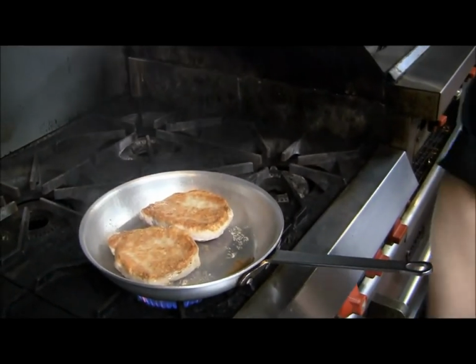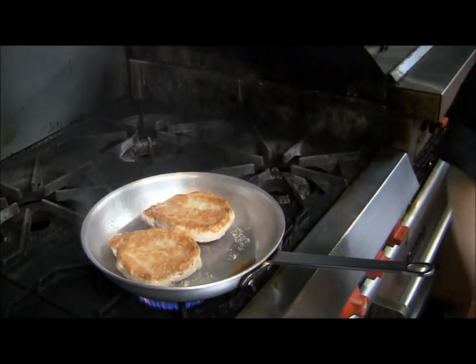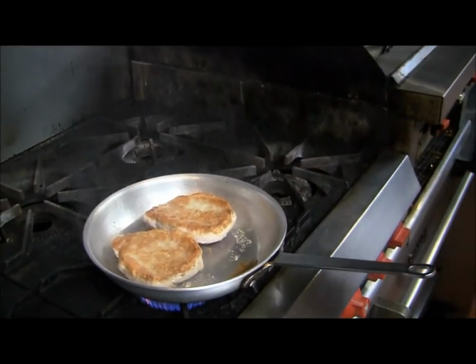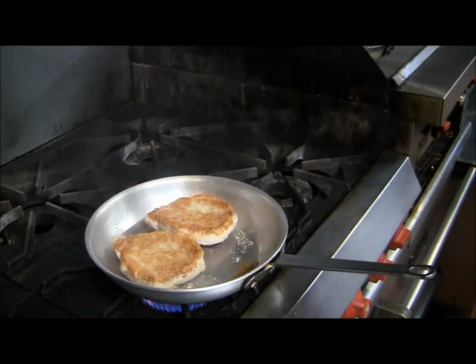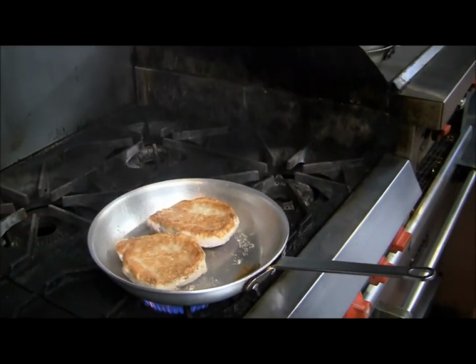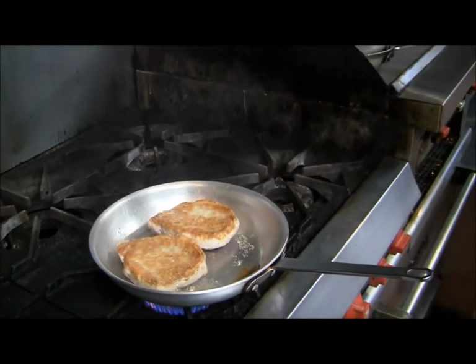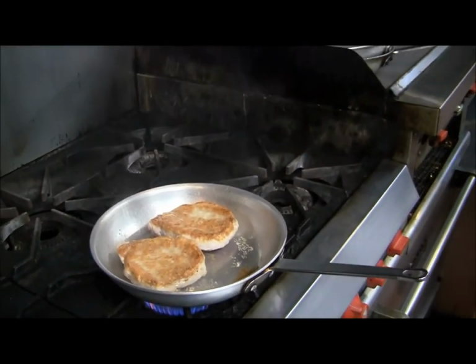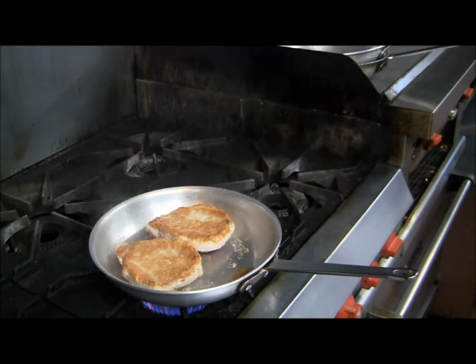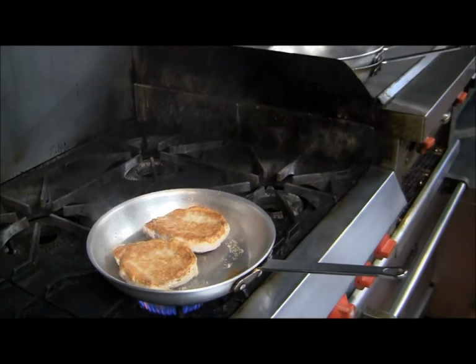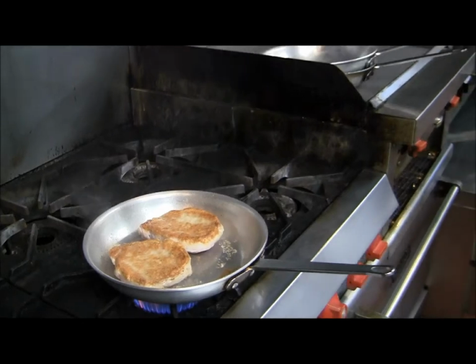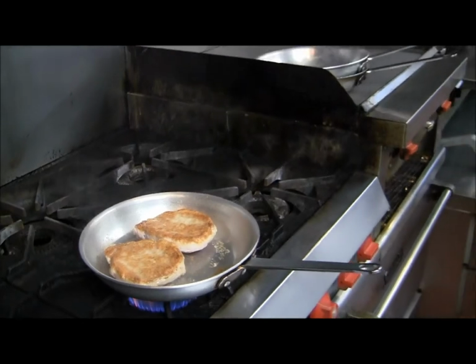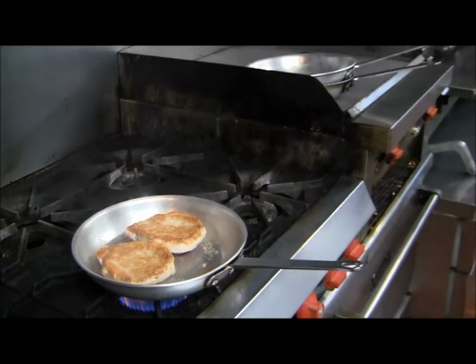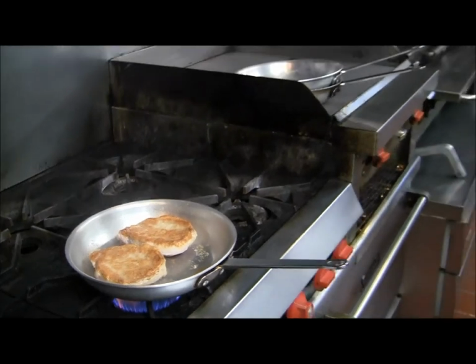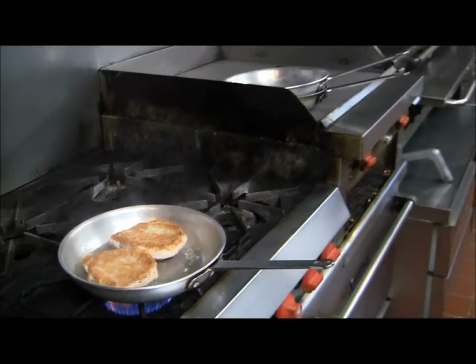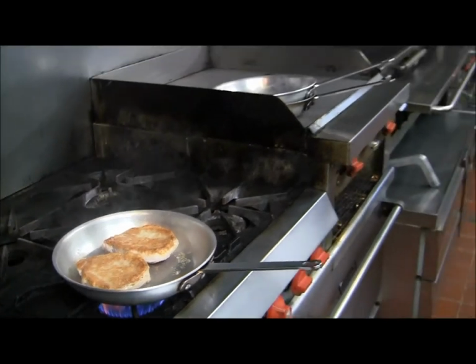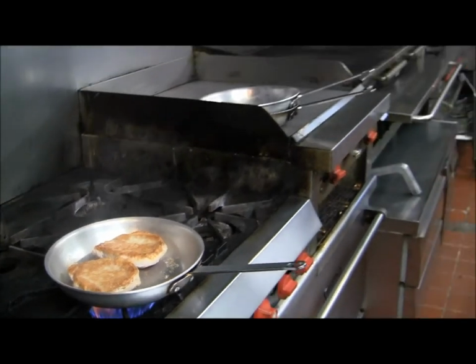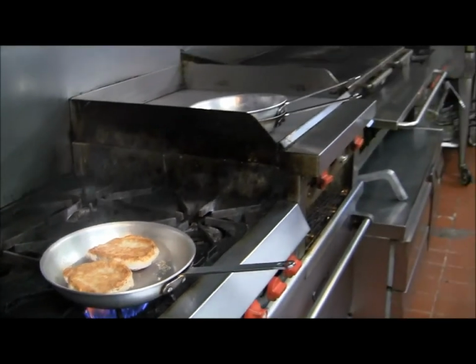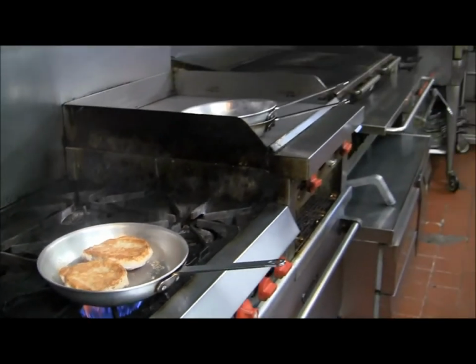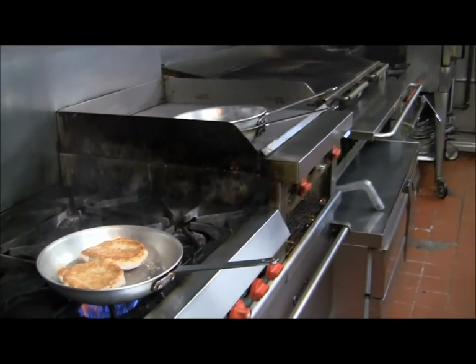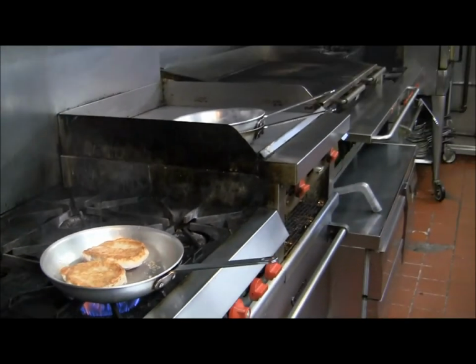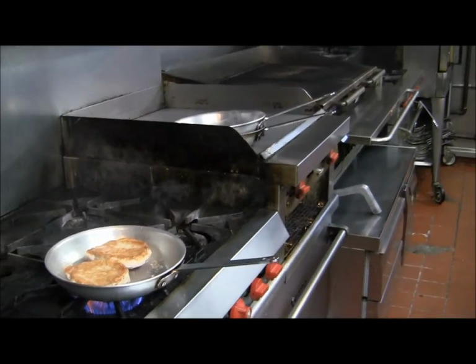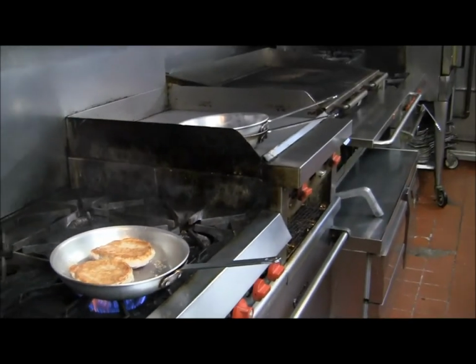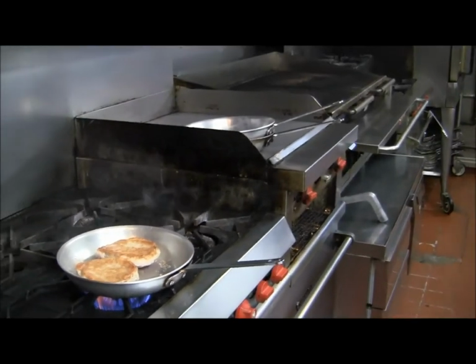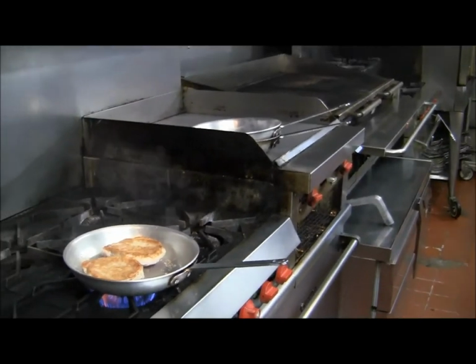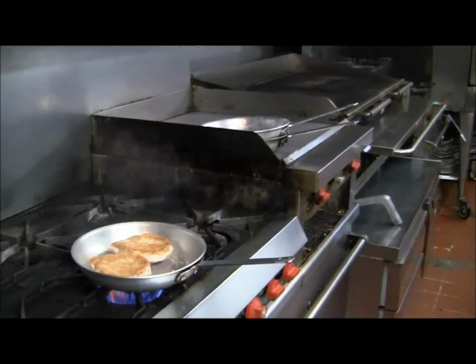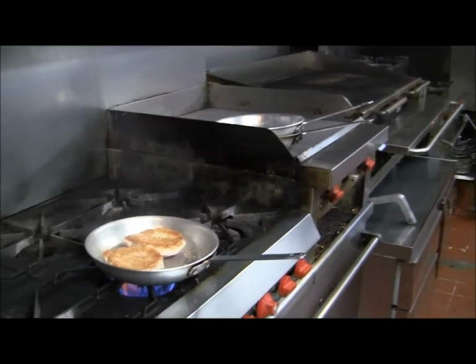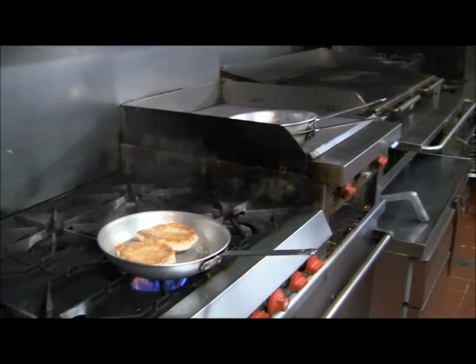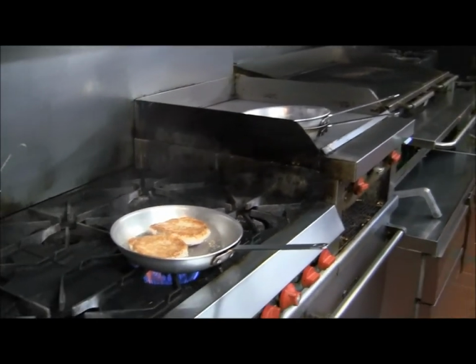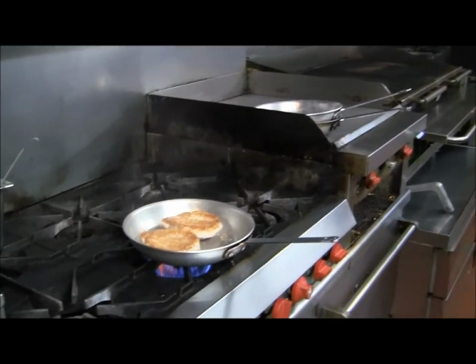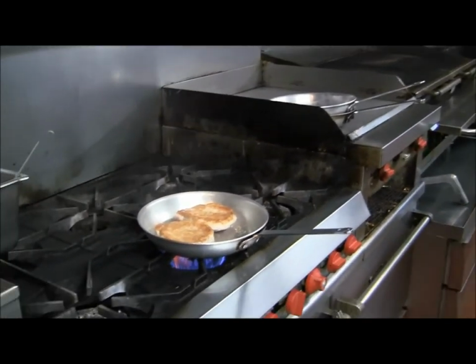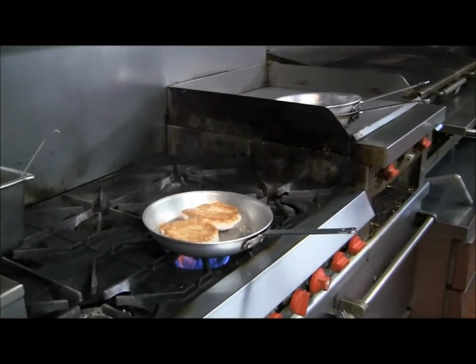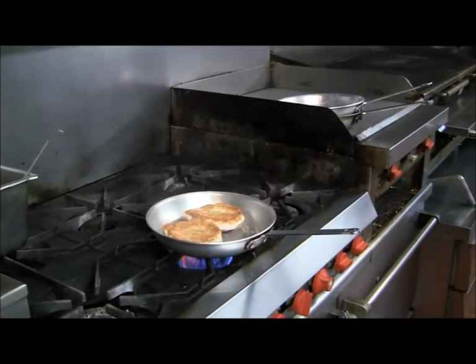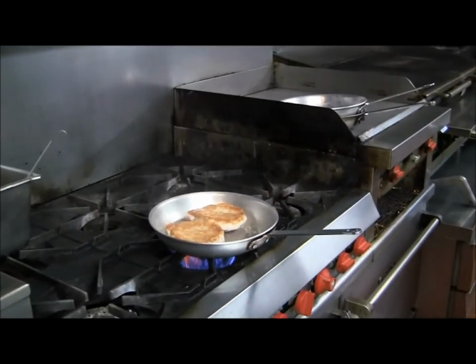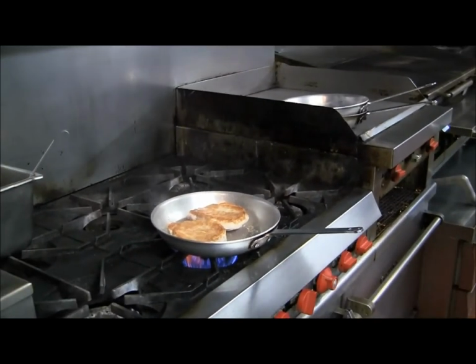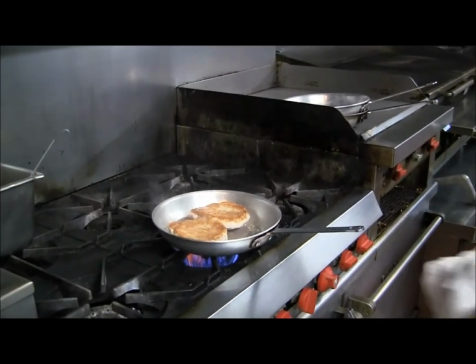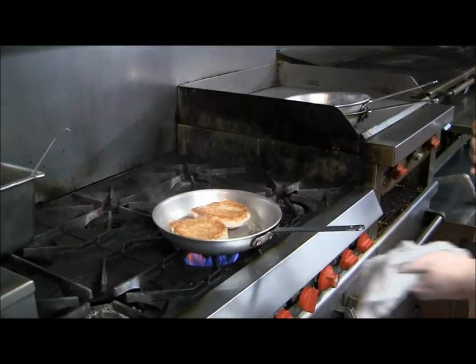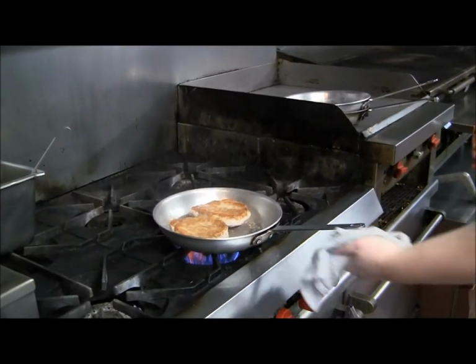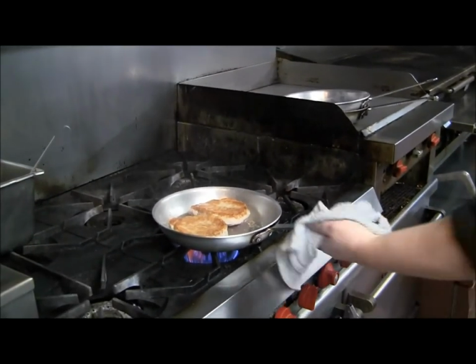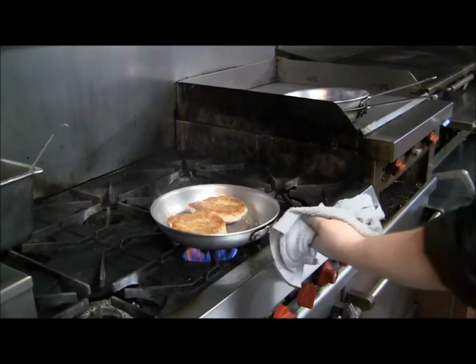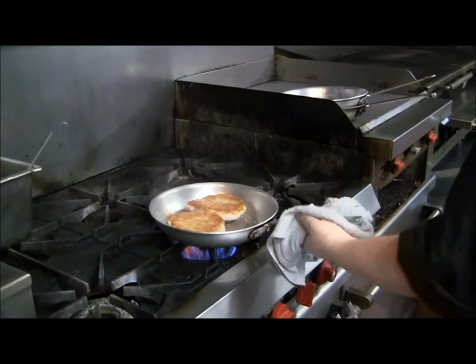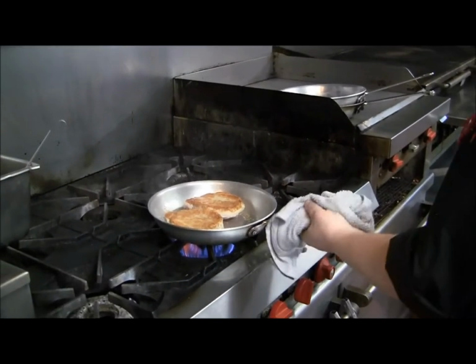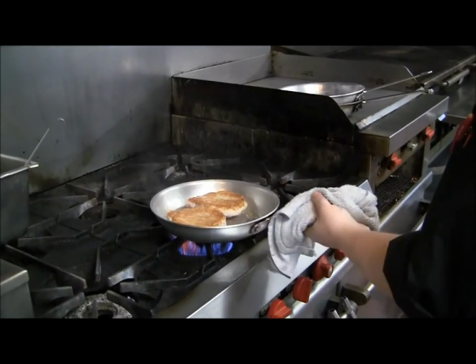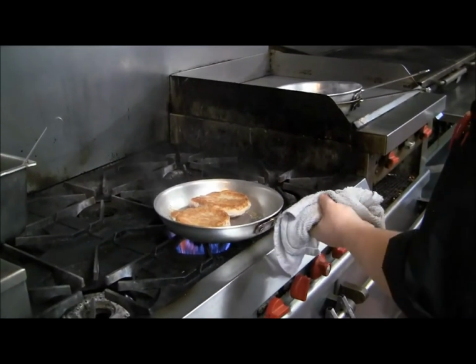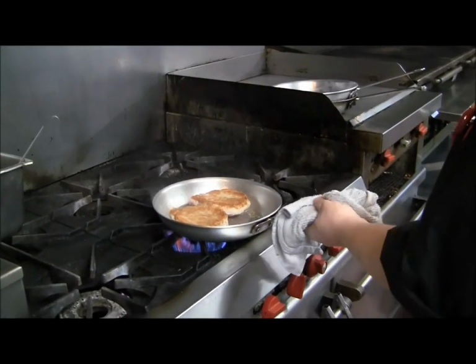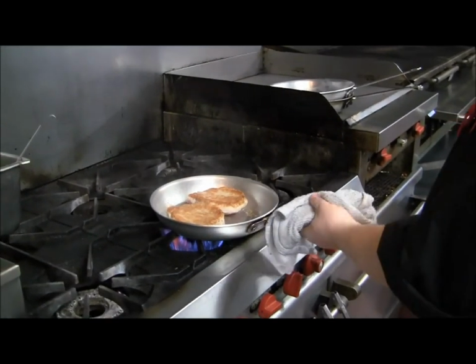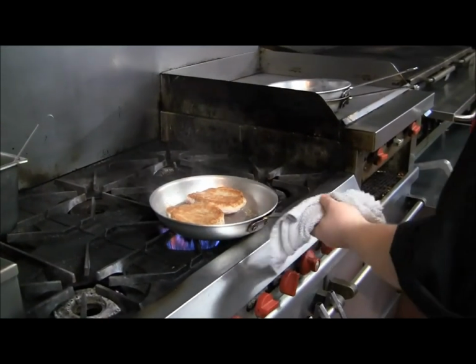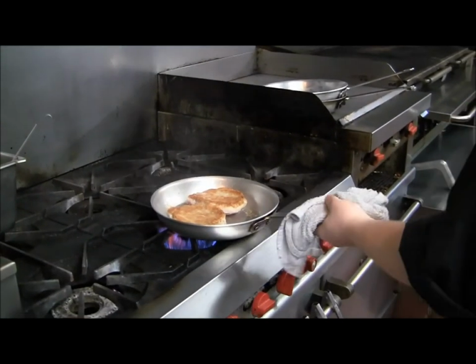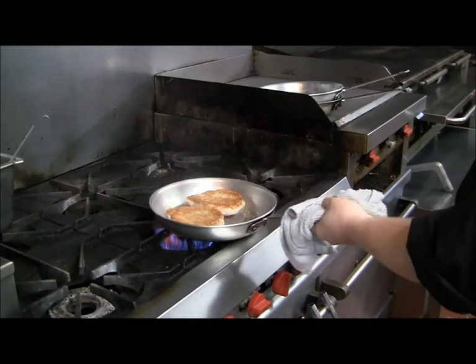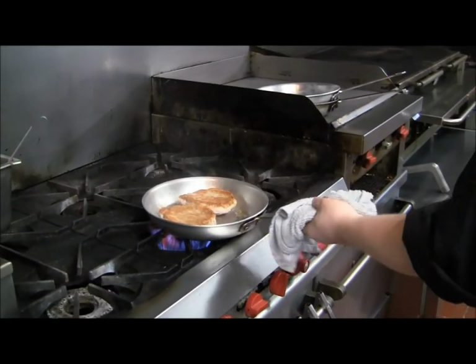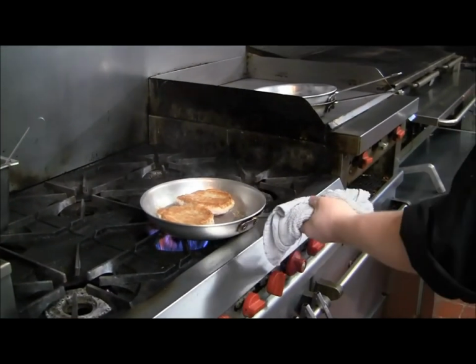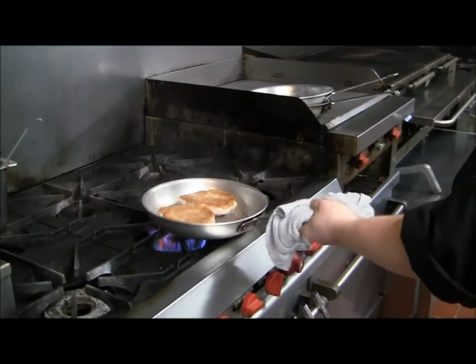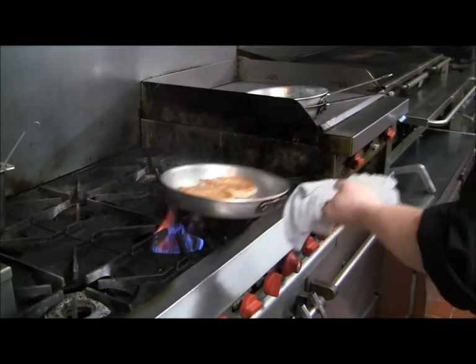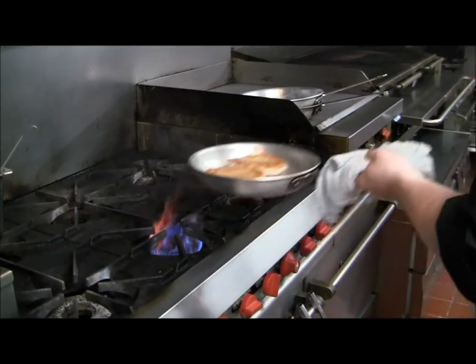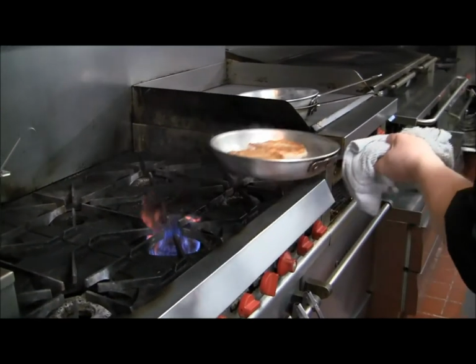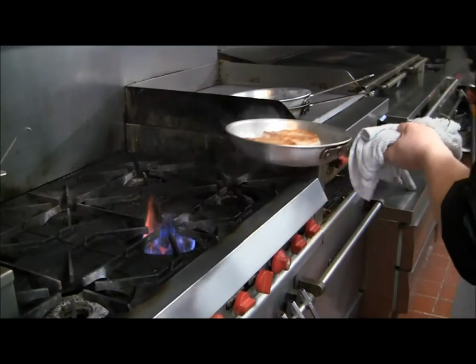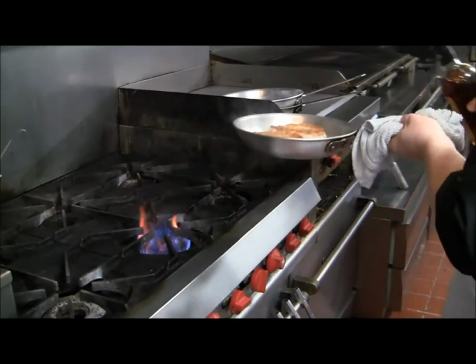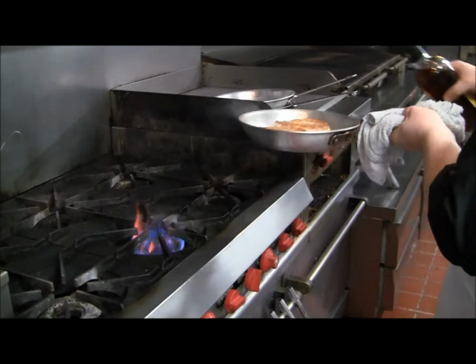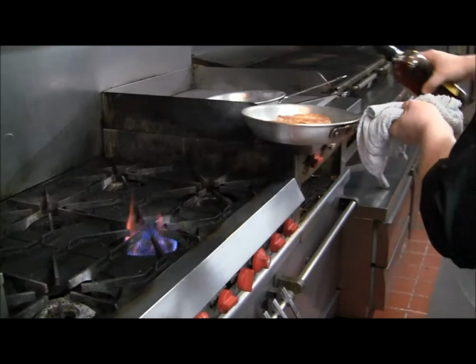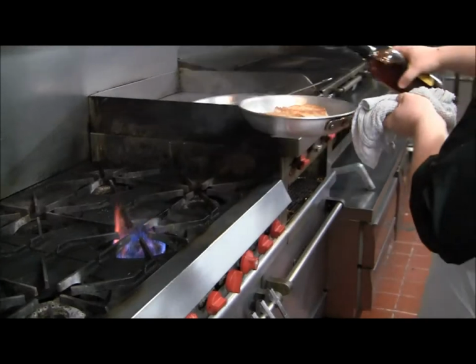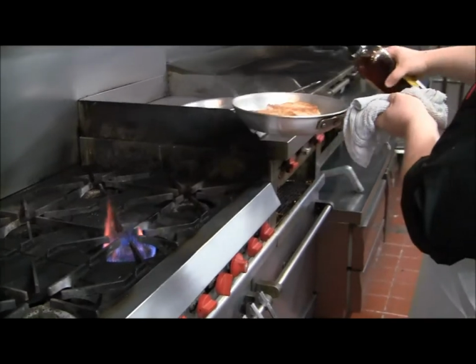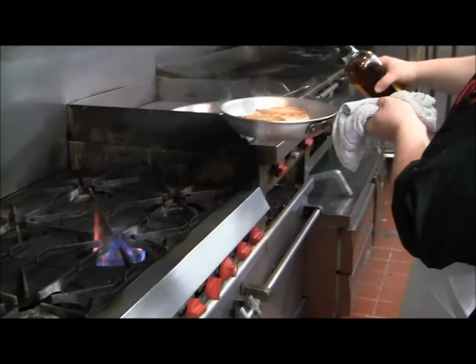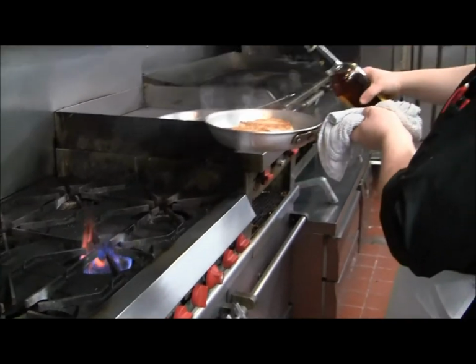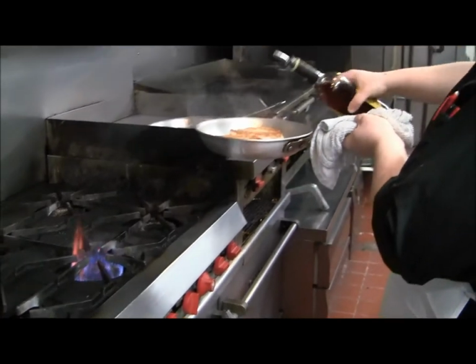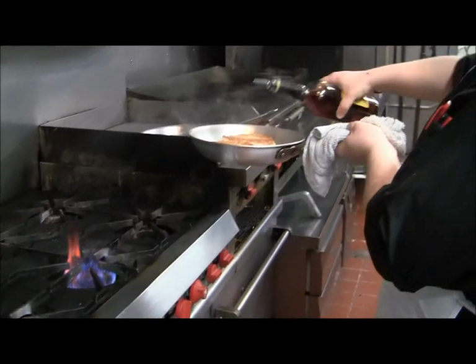And flambé it with a little bit of brandy. Now when you flambé, you always want to make sure to remove the pan from the heat.